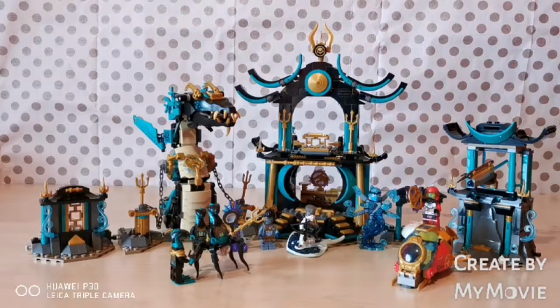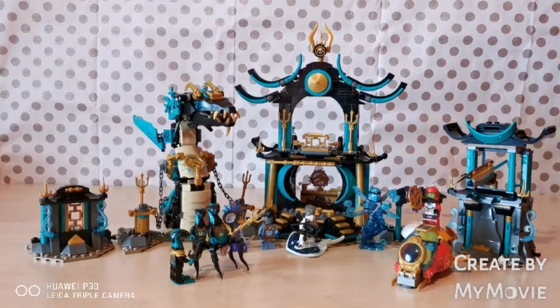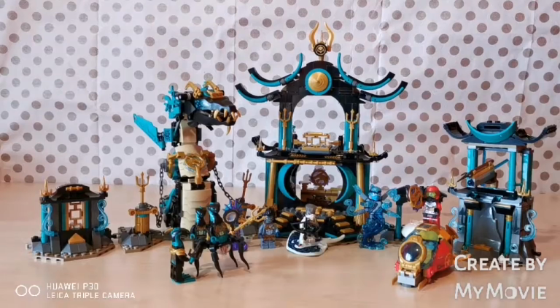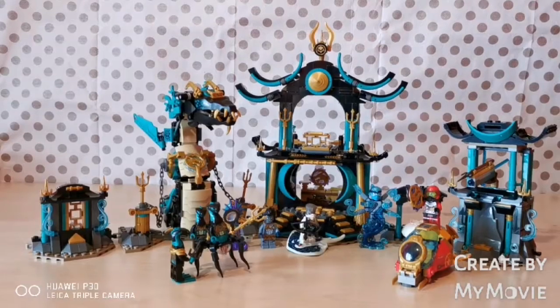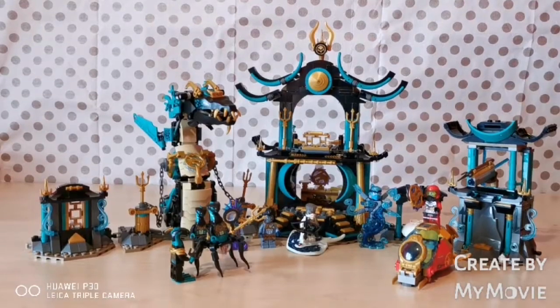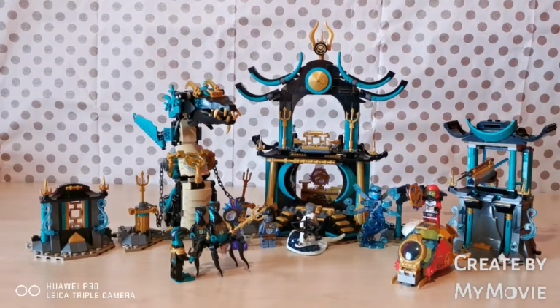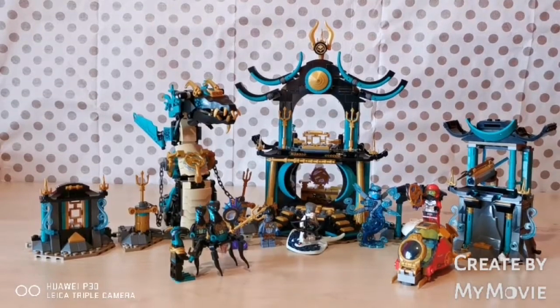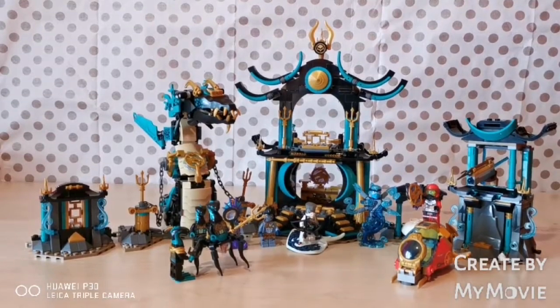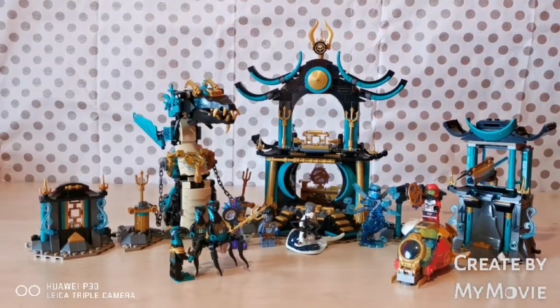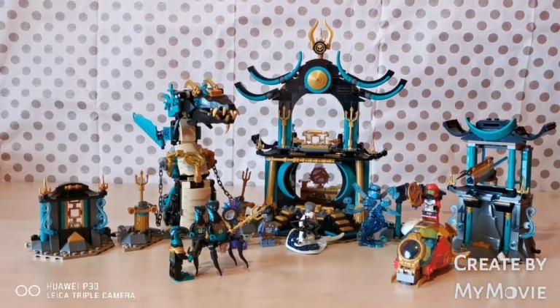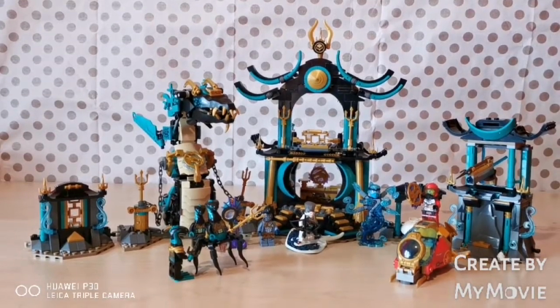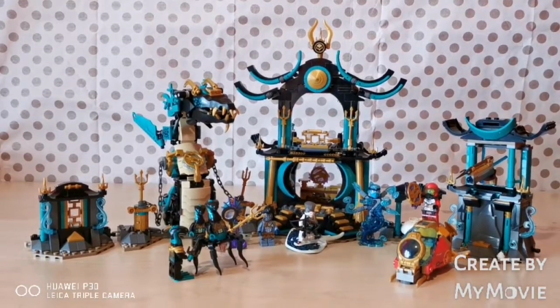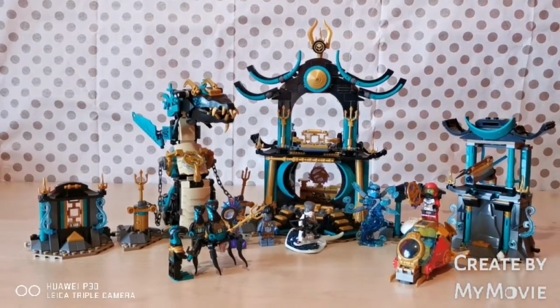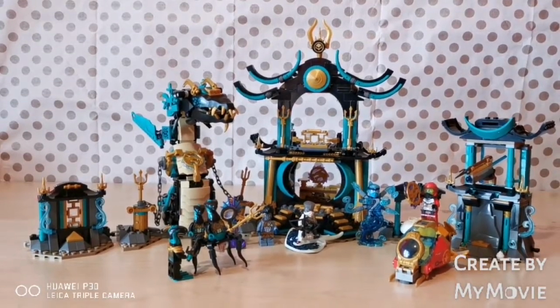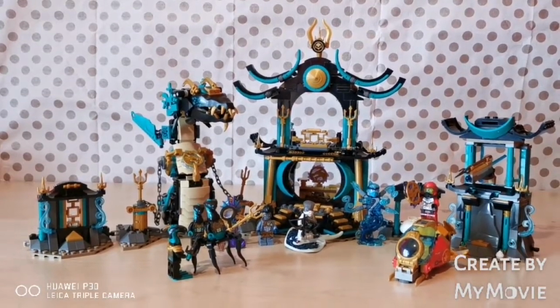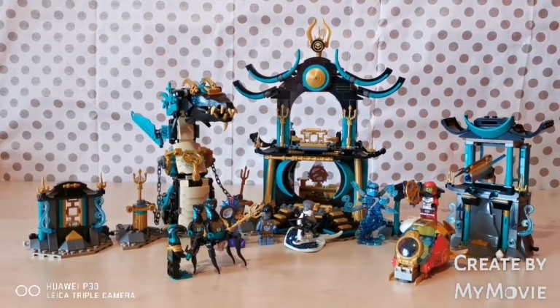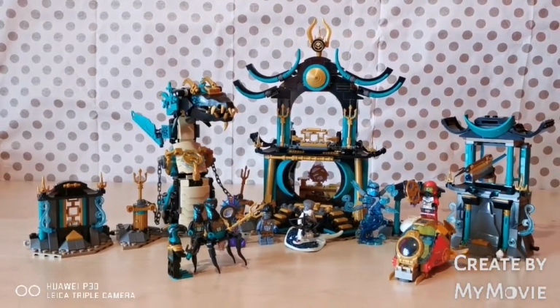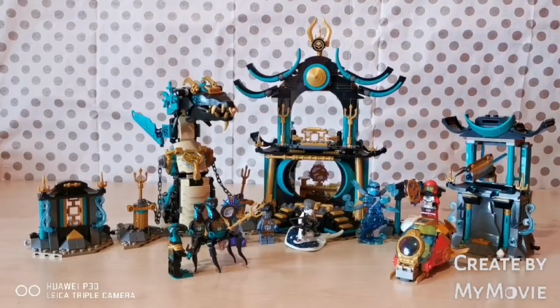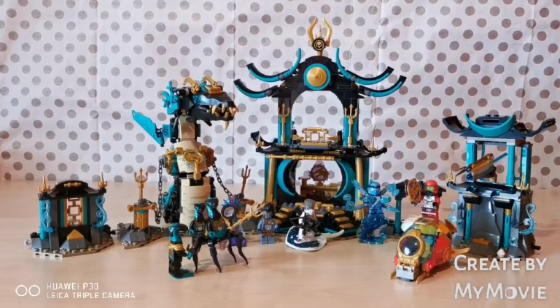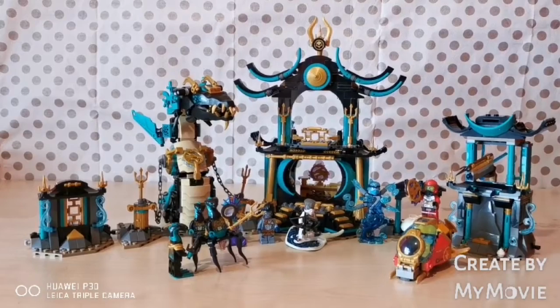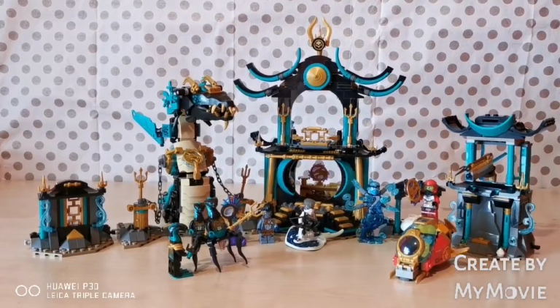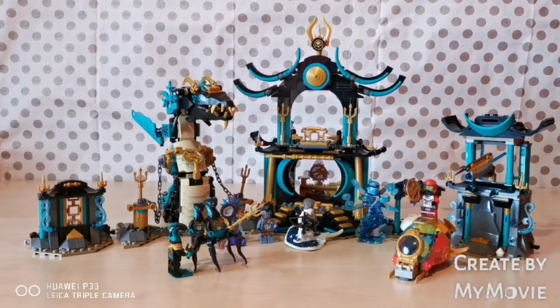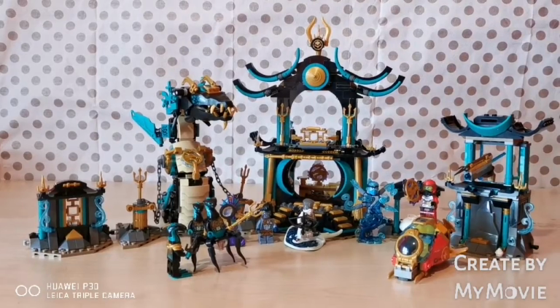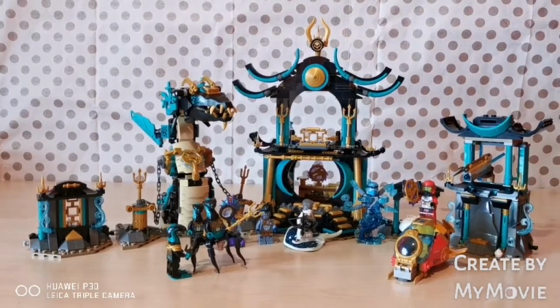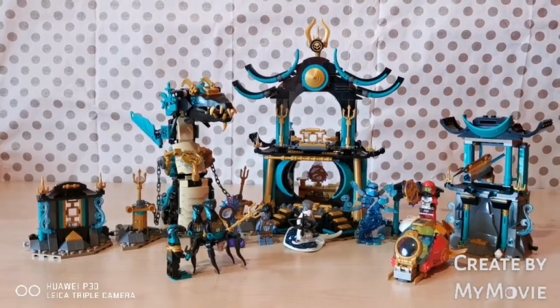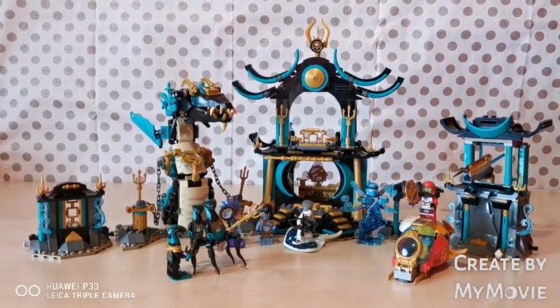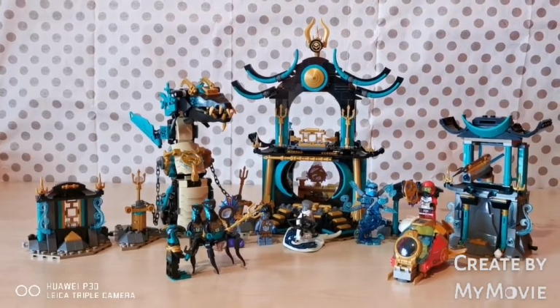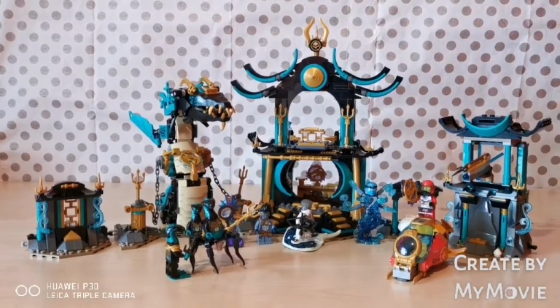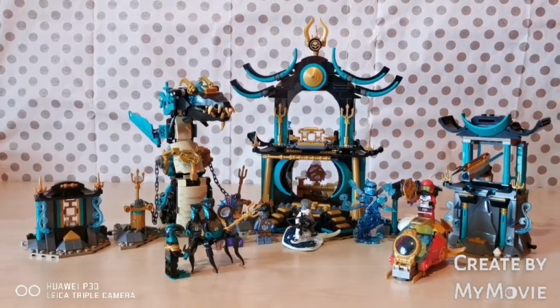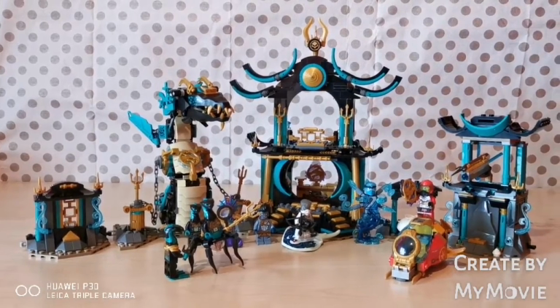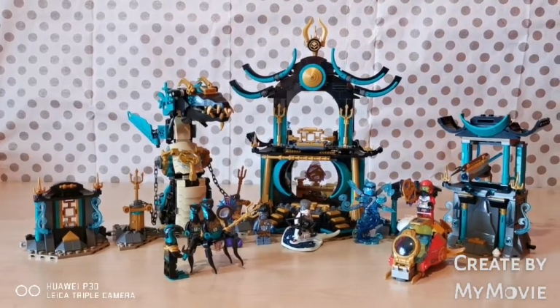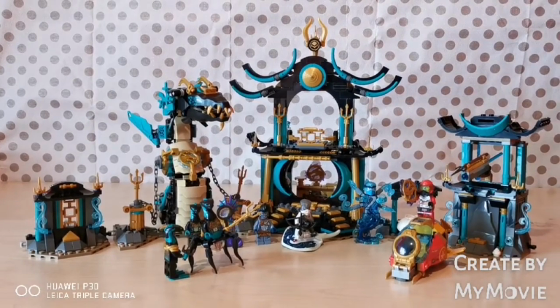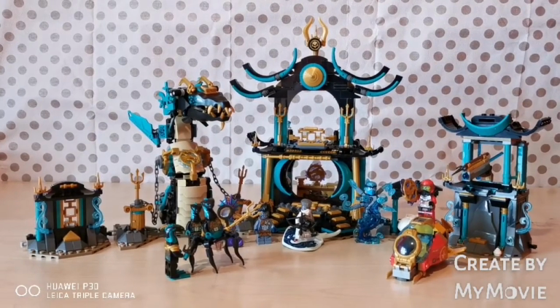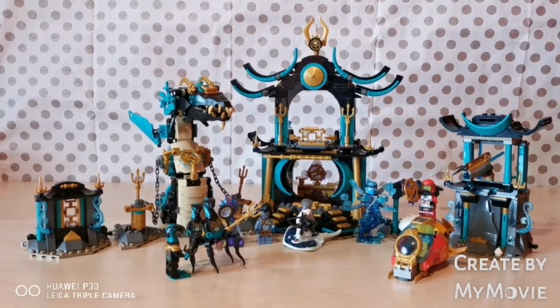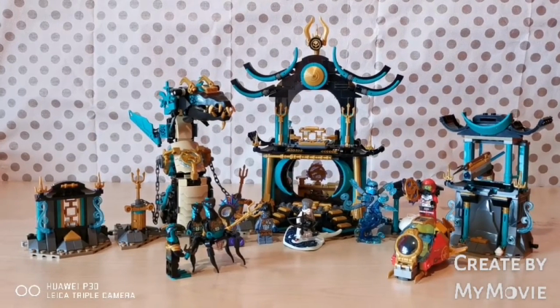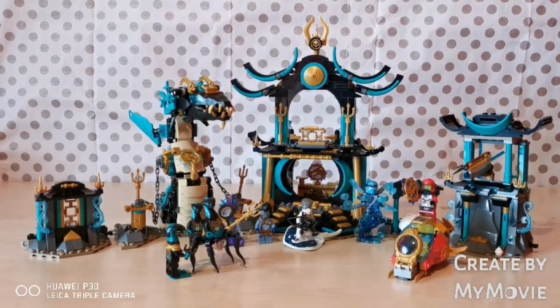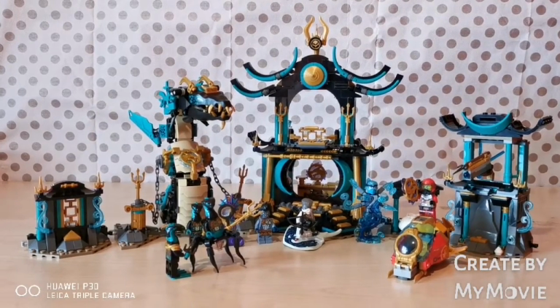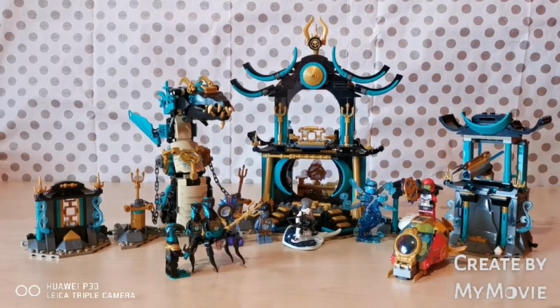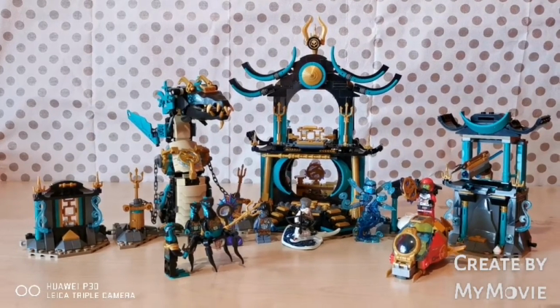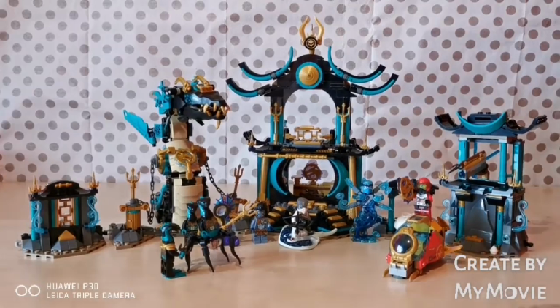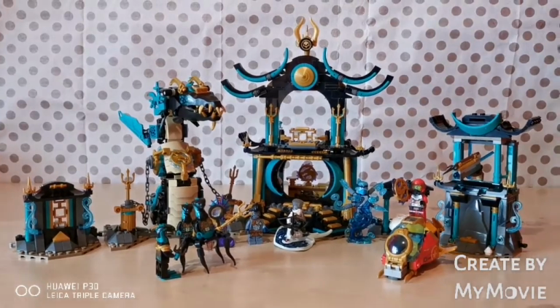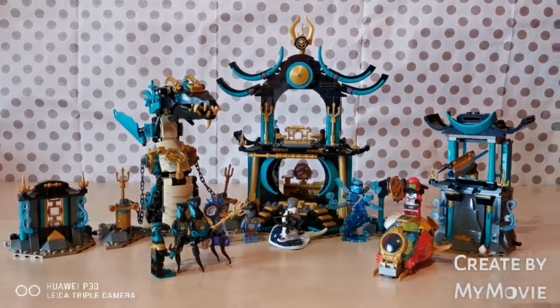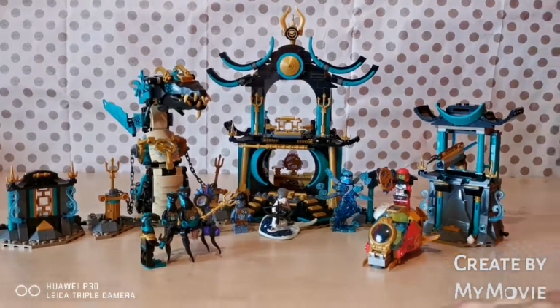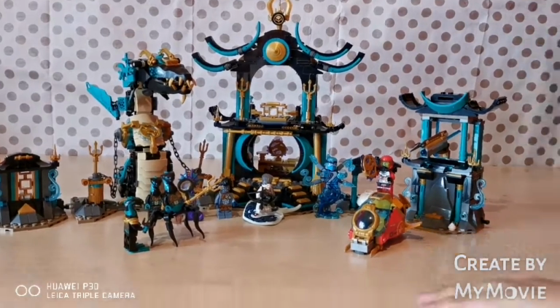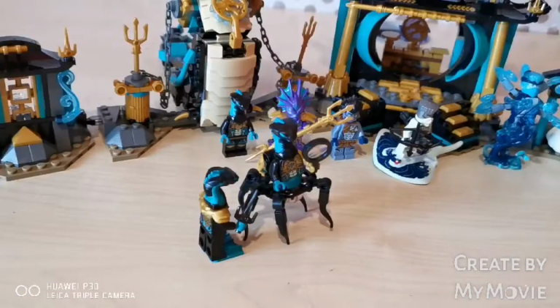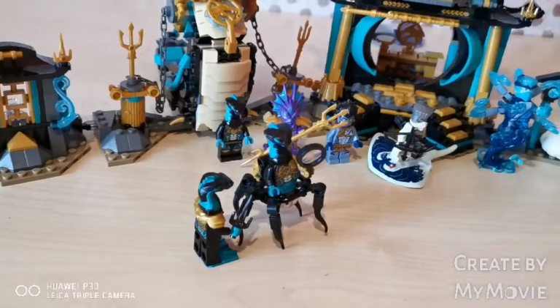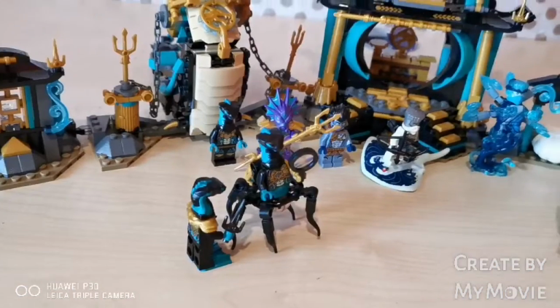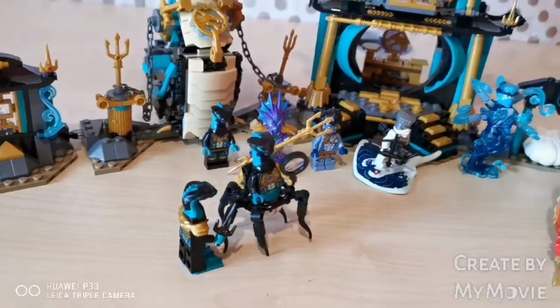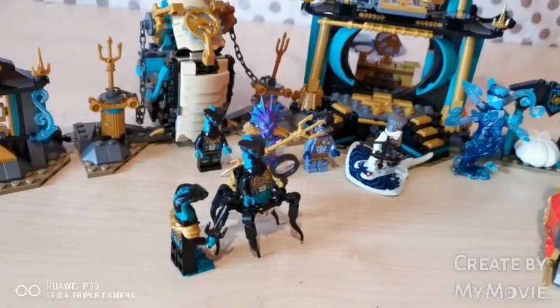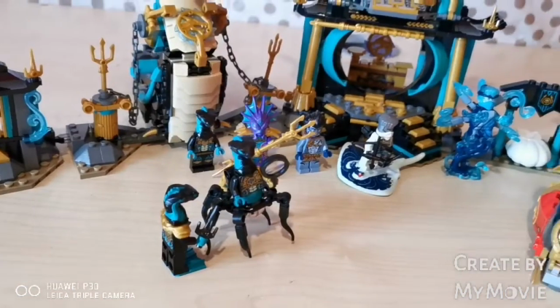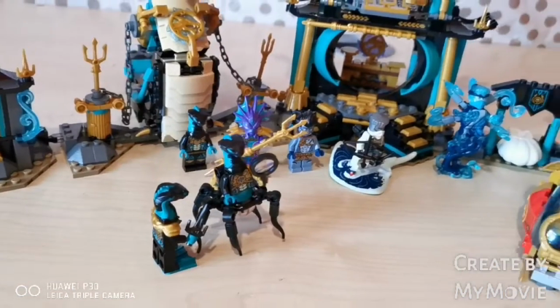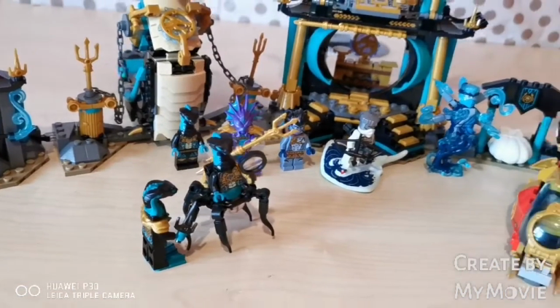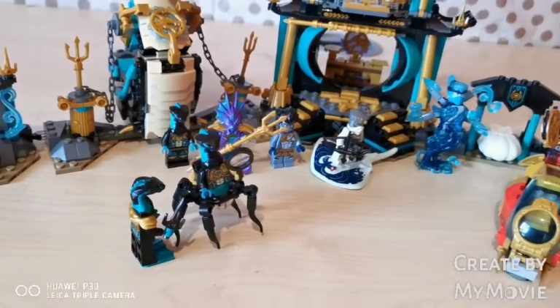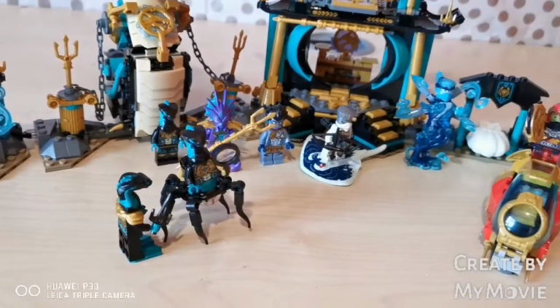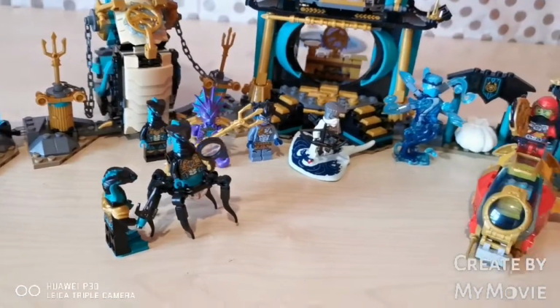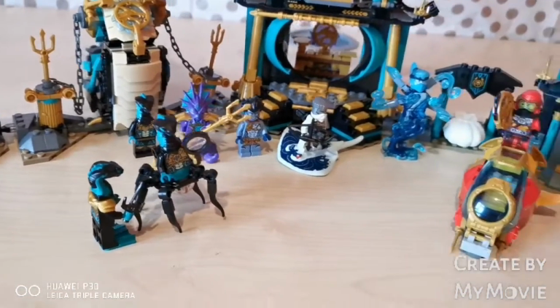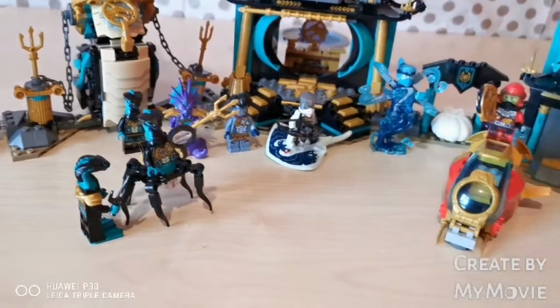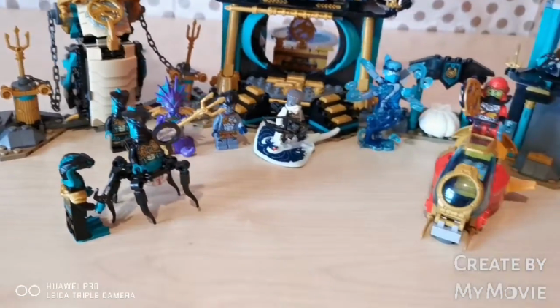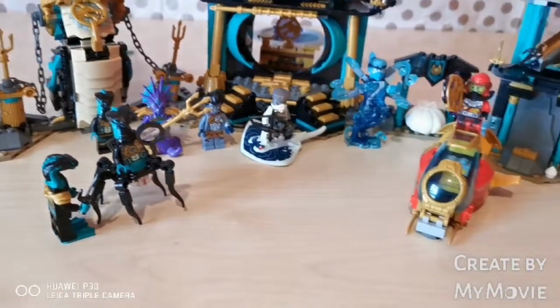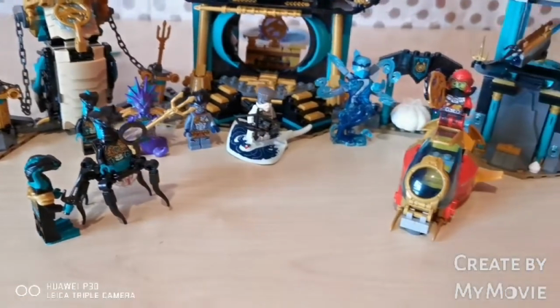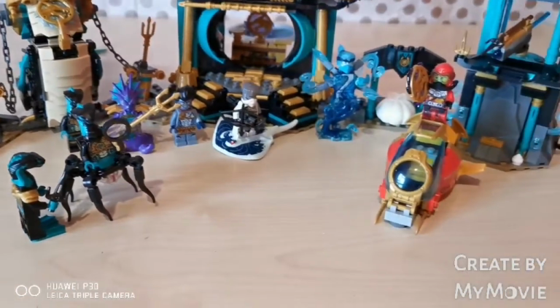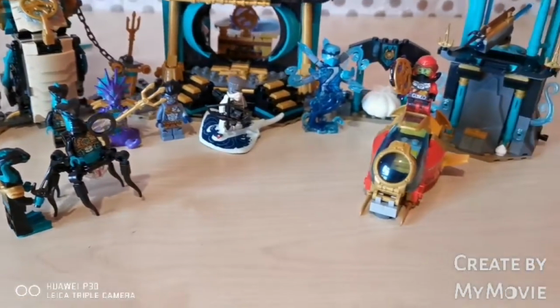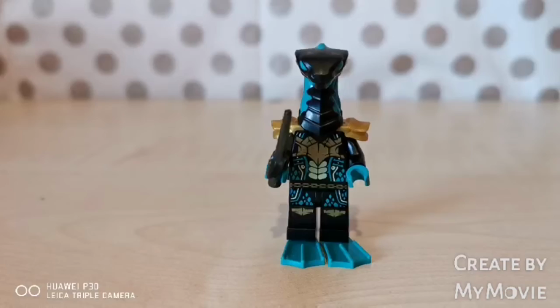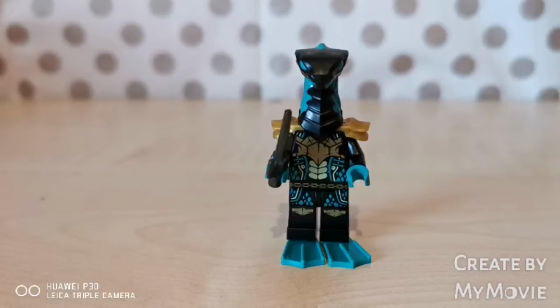Alright guys, here's the complete result of the Lego Ninjago Temple of the Endless Sea. But first, let's start off with the minifigures.